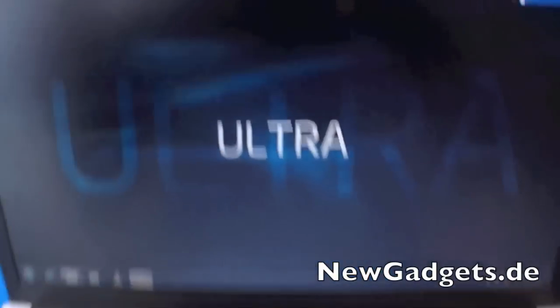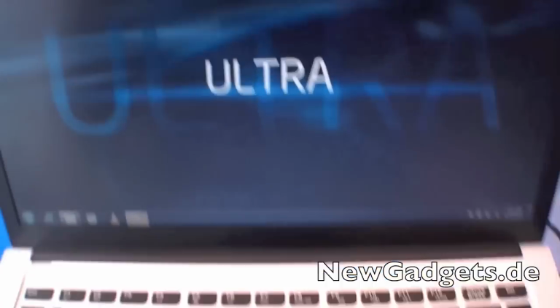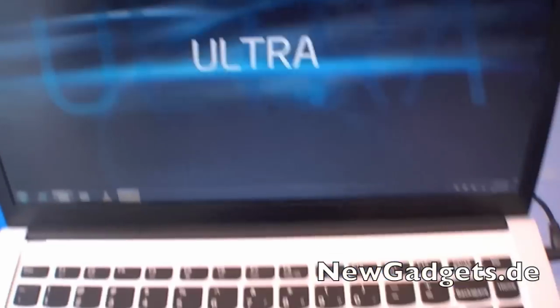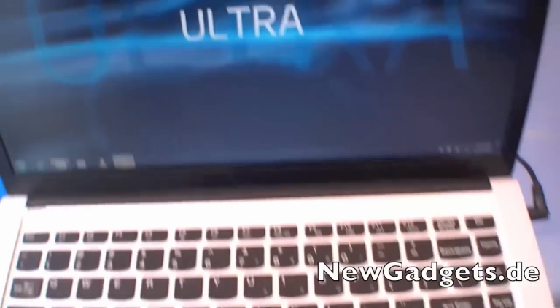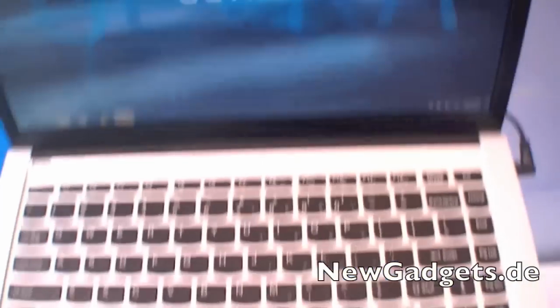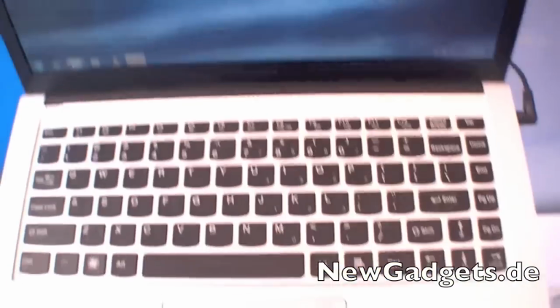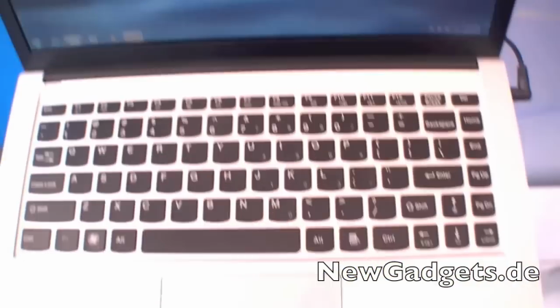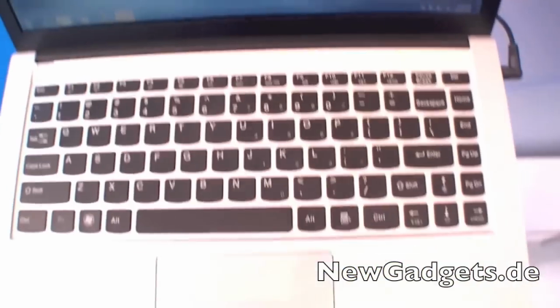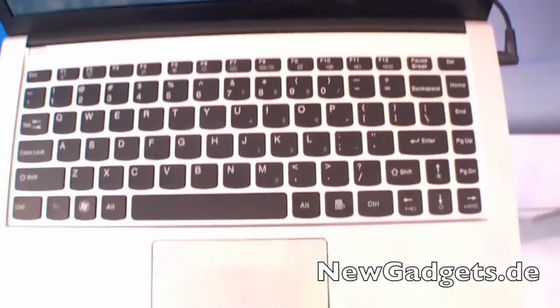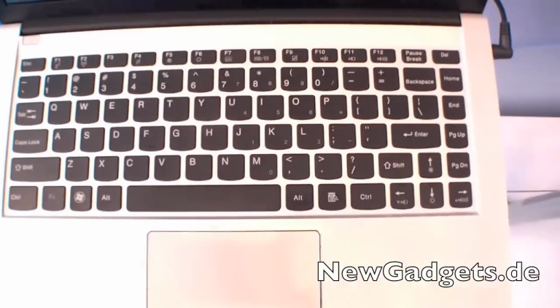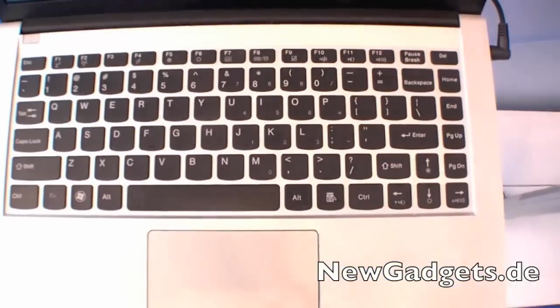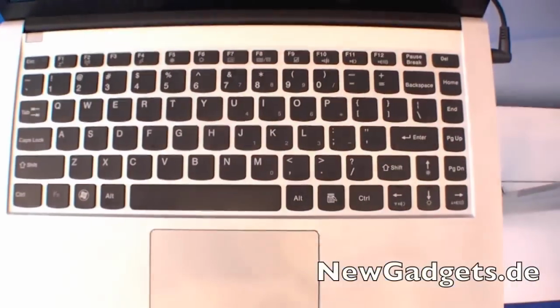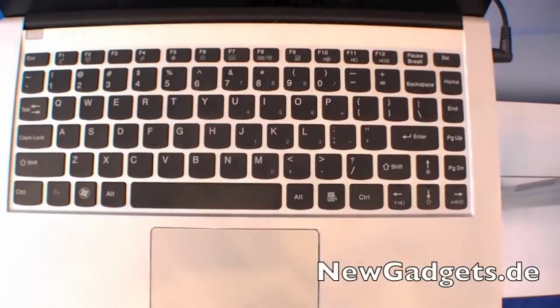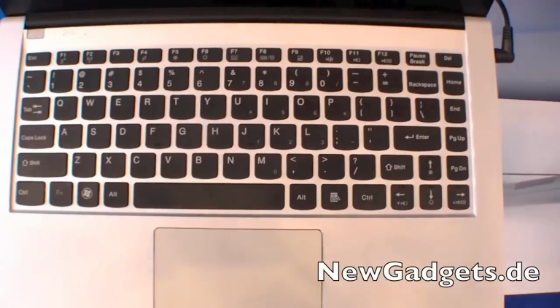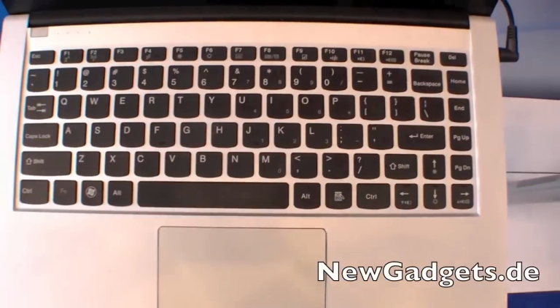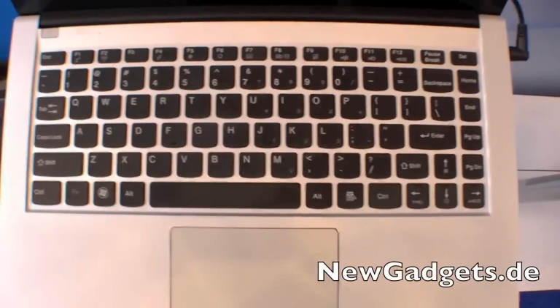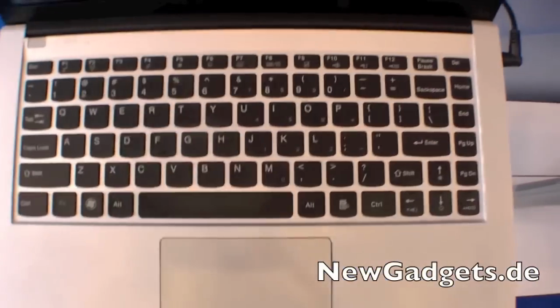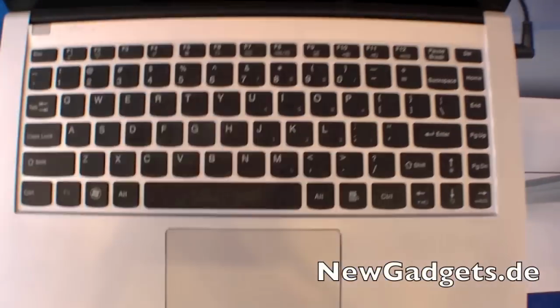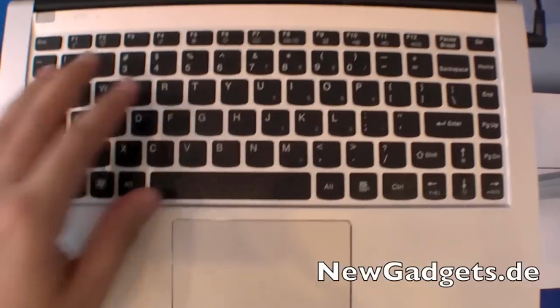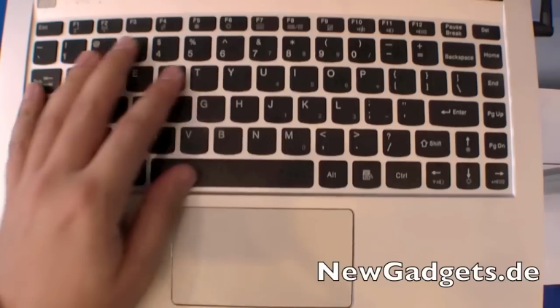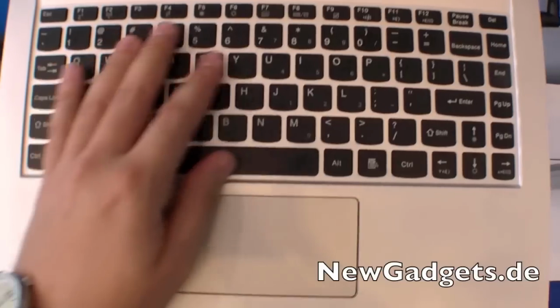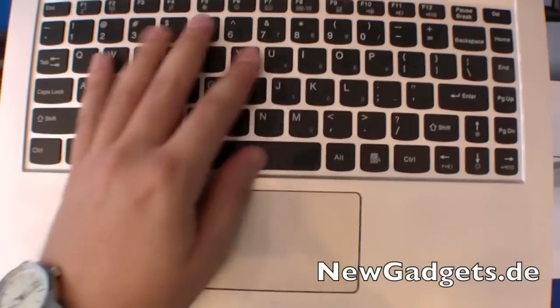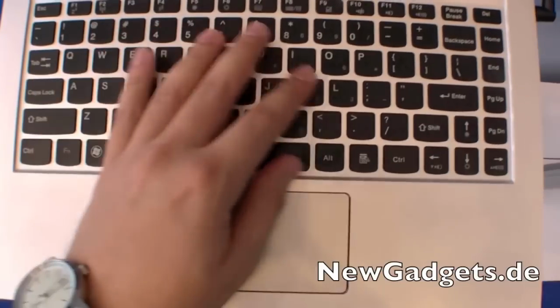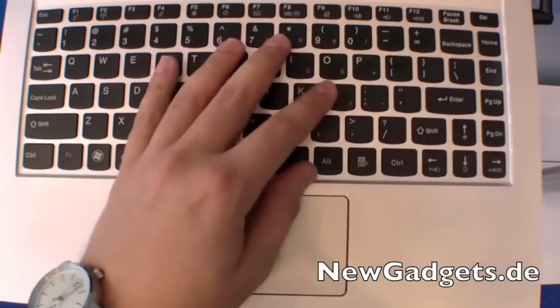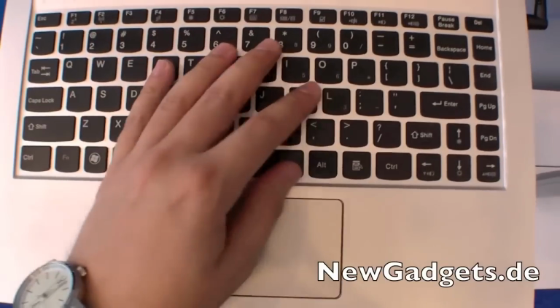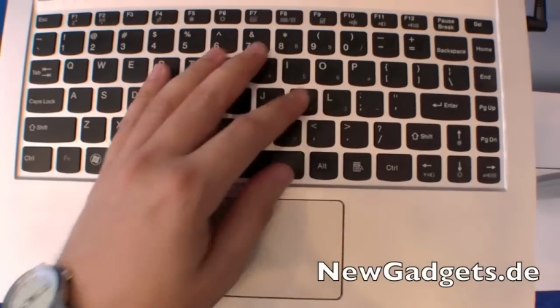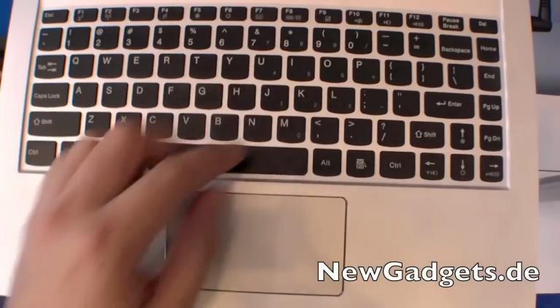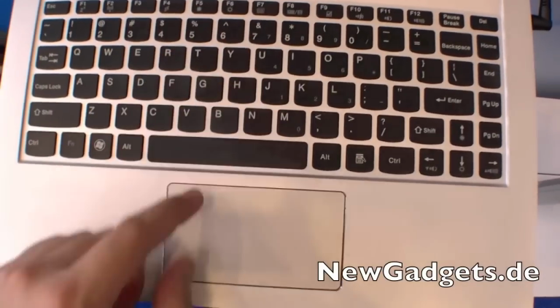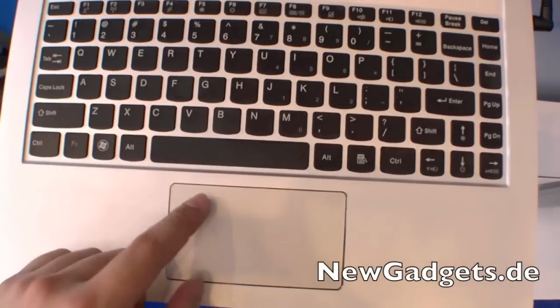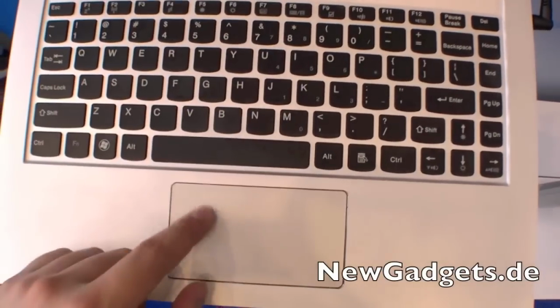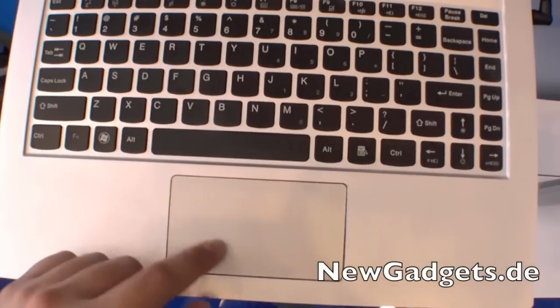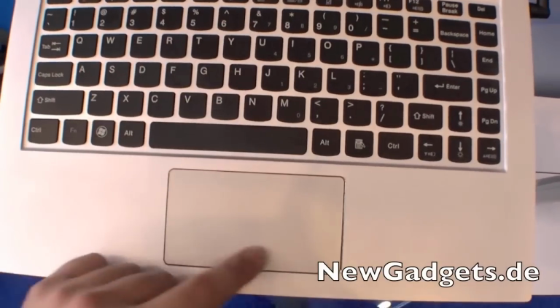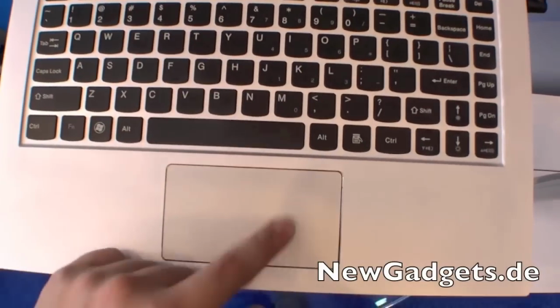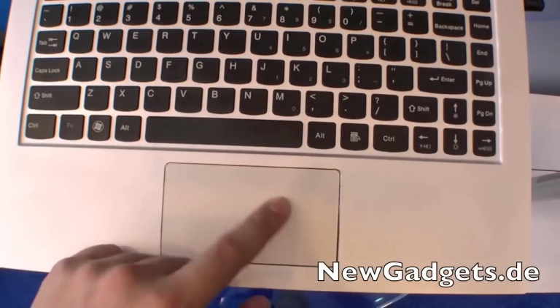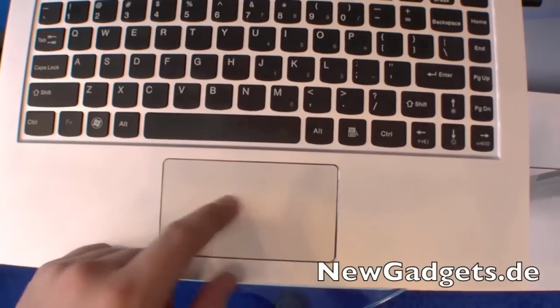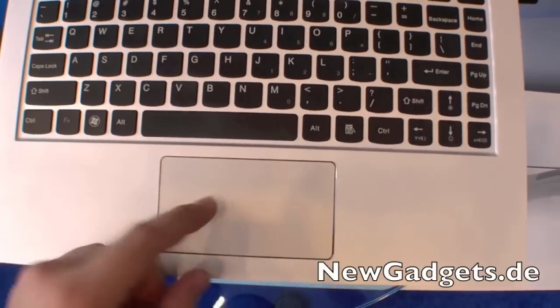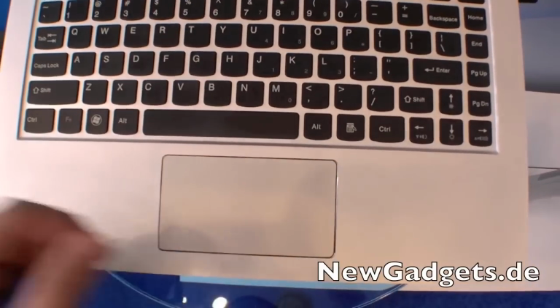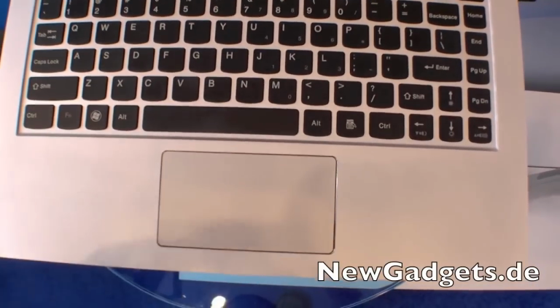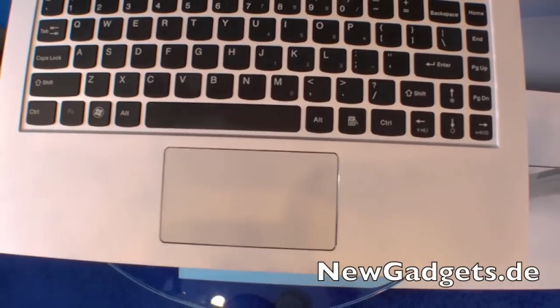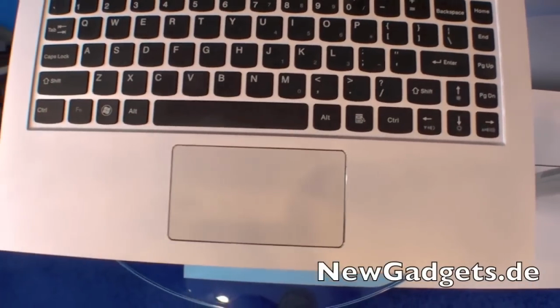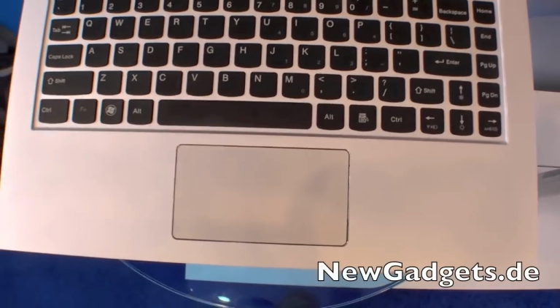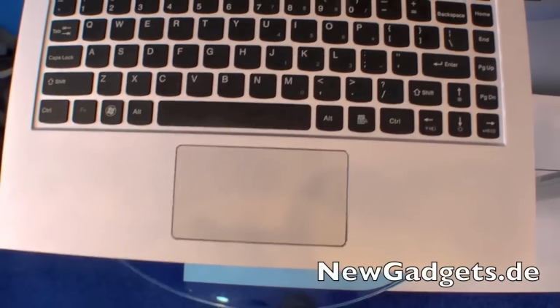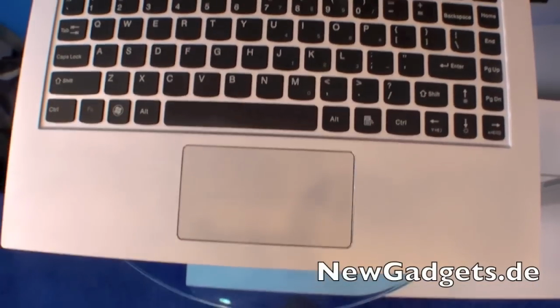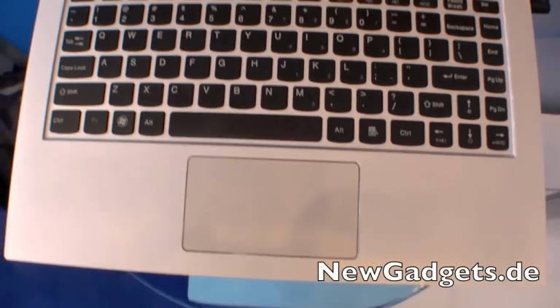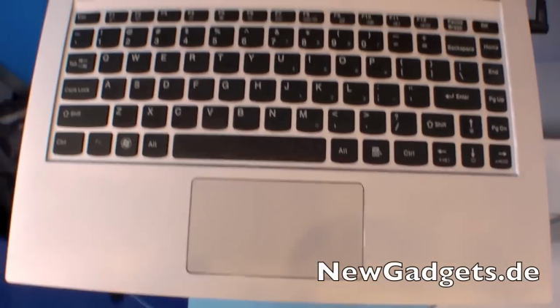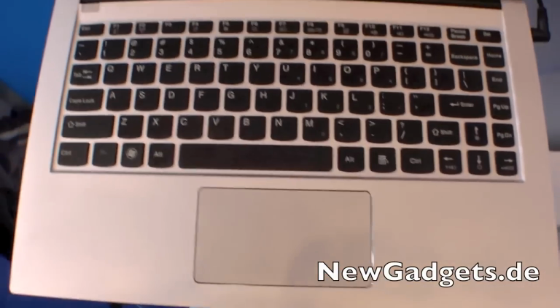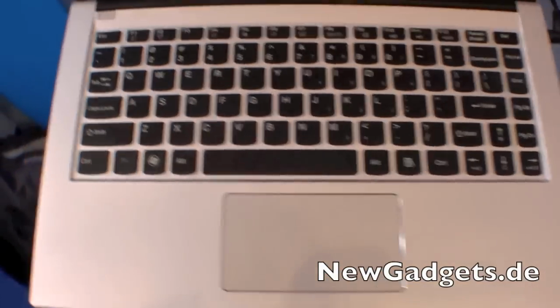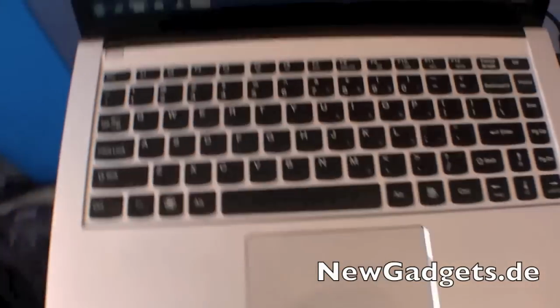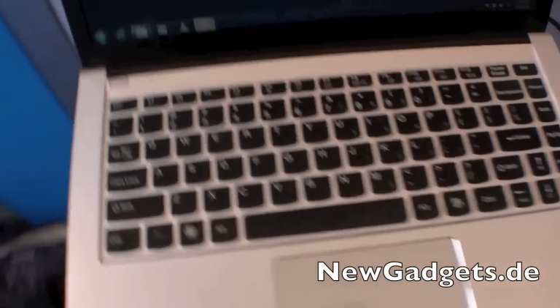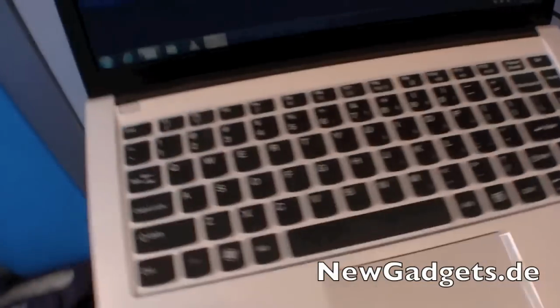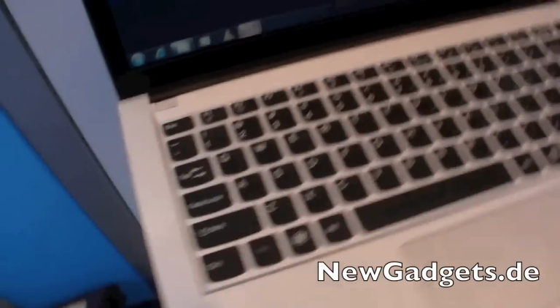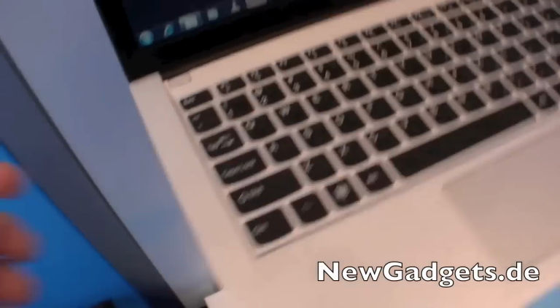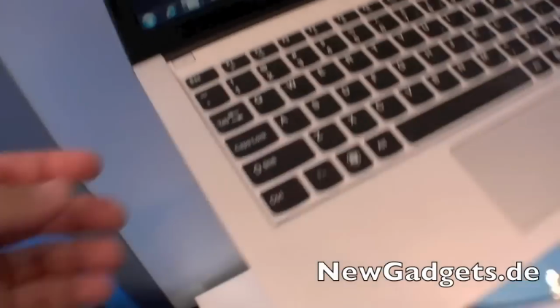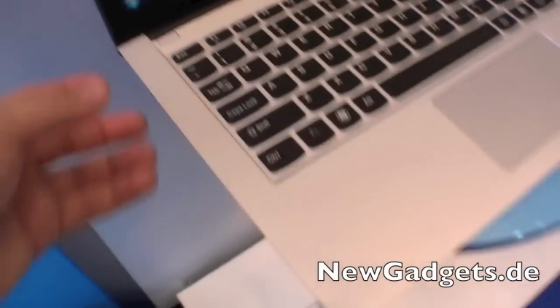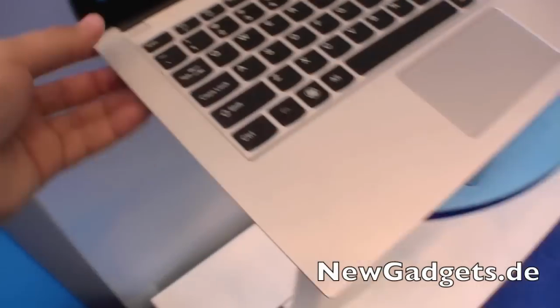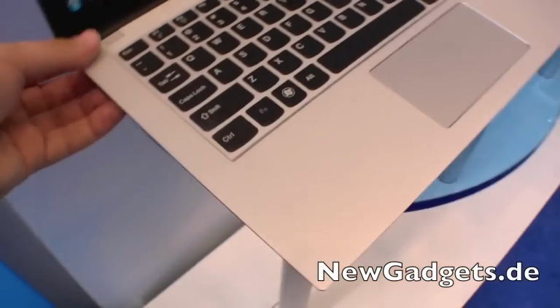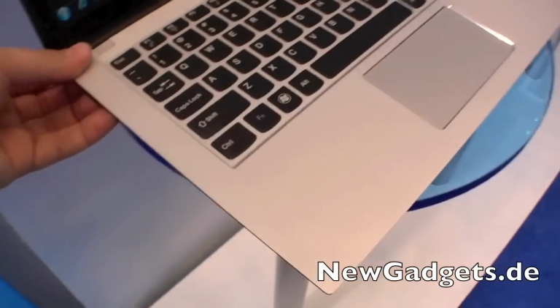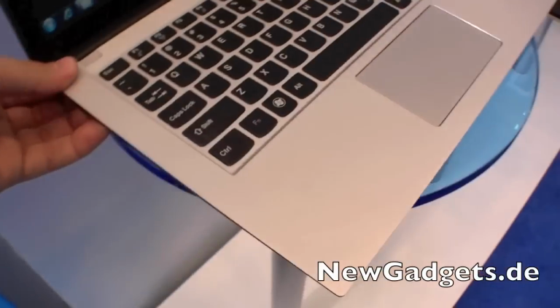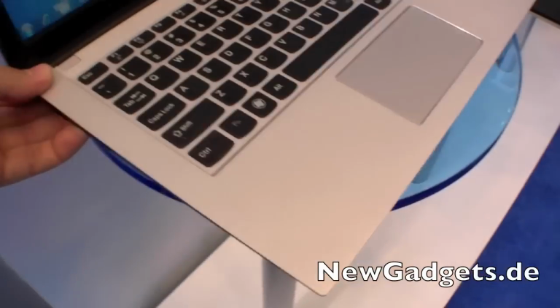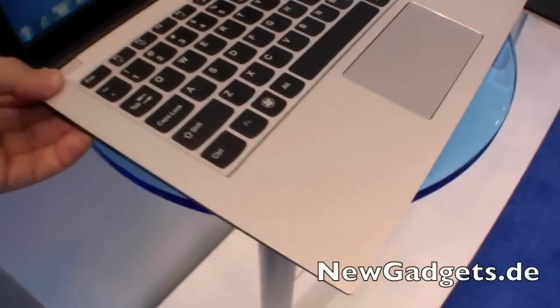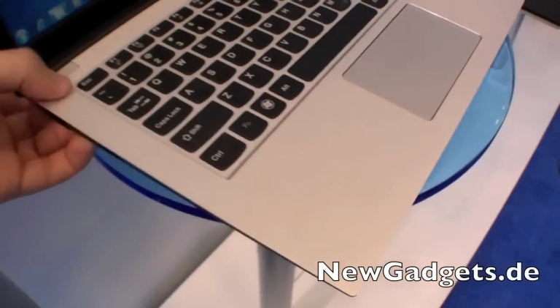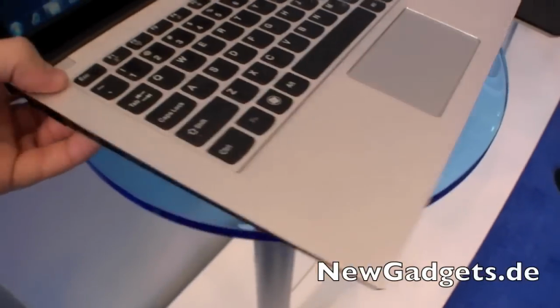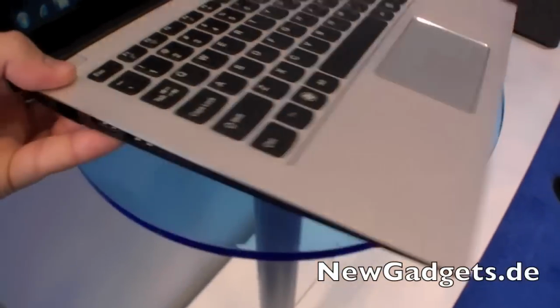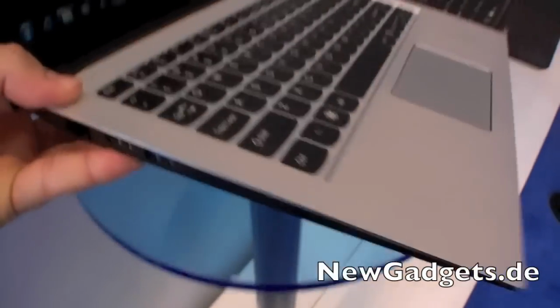We have a matte display, 13-inch, webcam right here. Here is the chiclet-style keyboard and a touchpad with integrated mouse buttons.